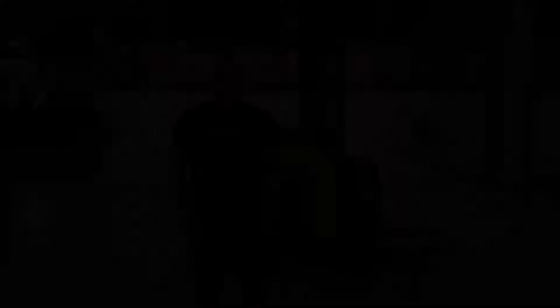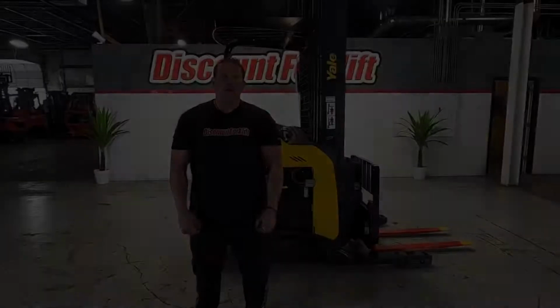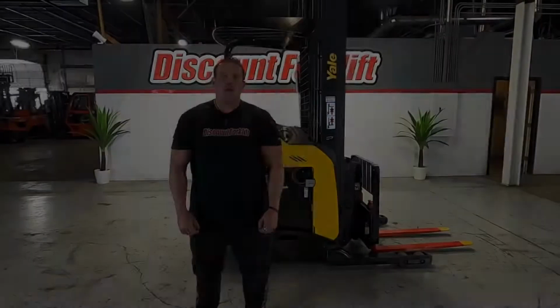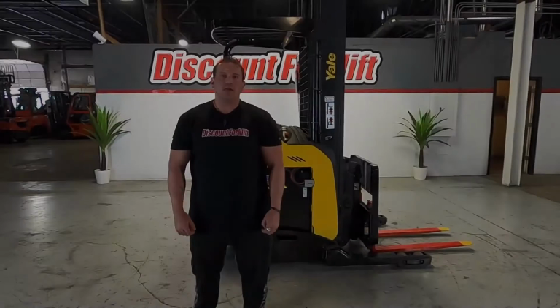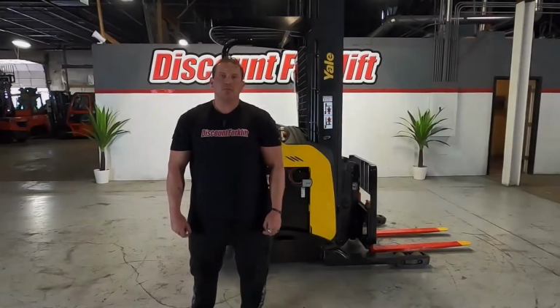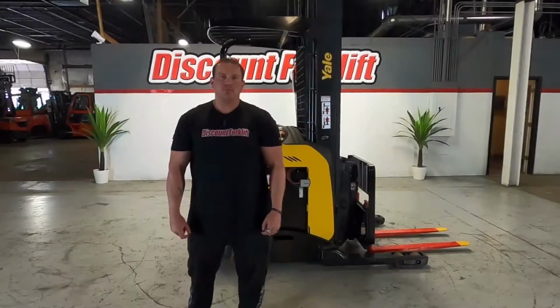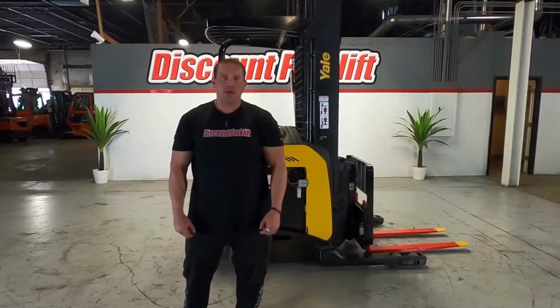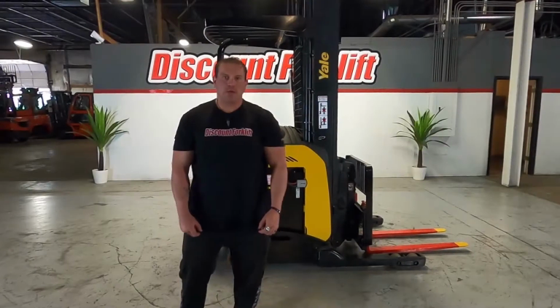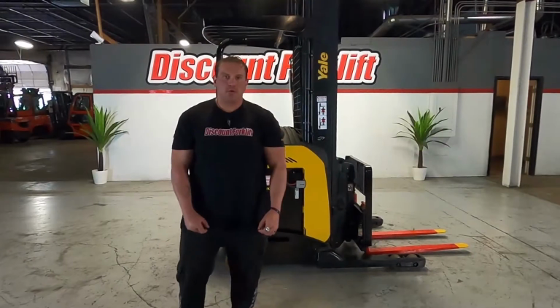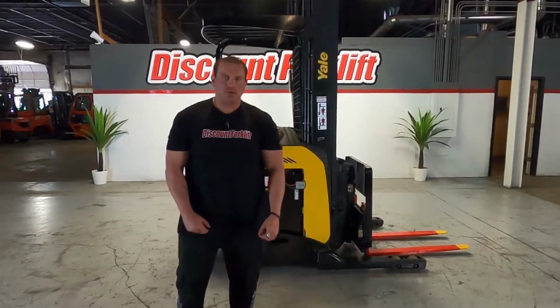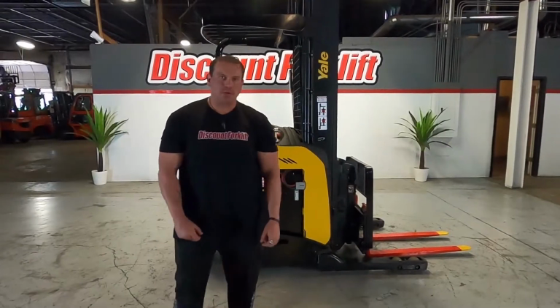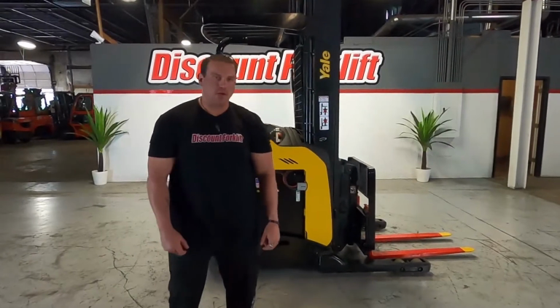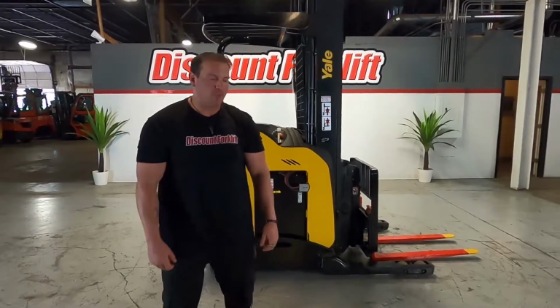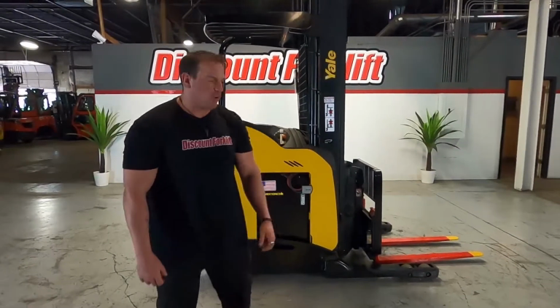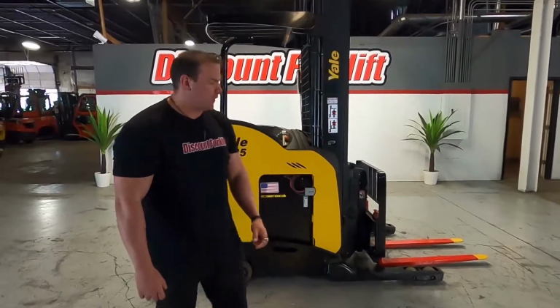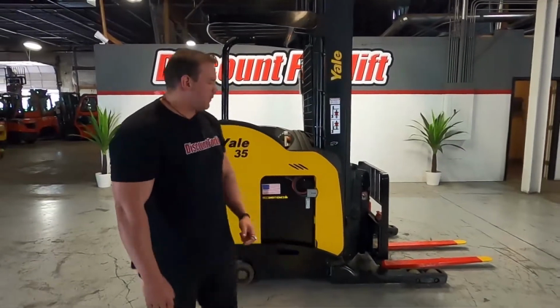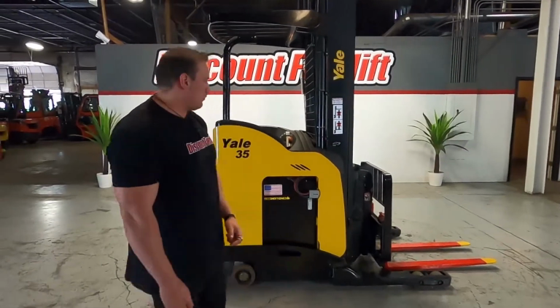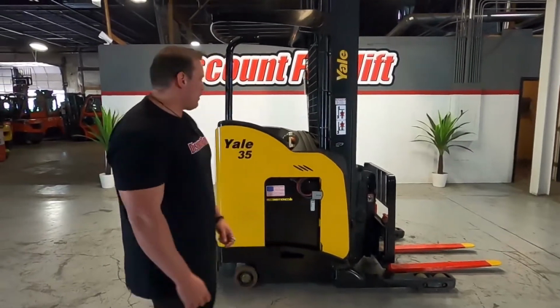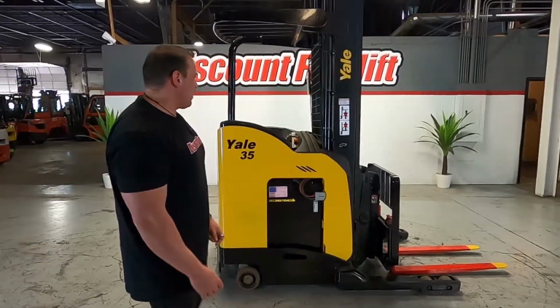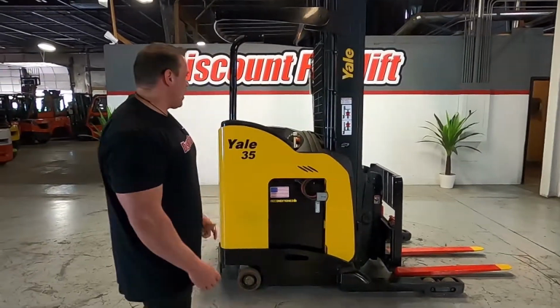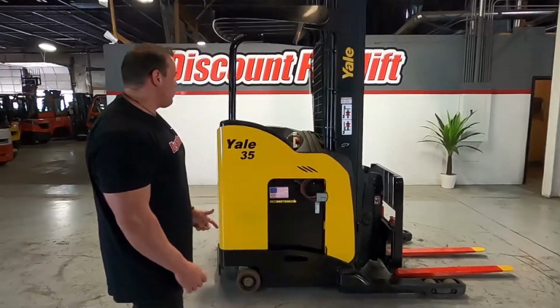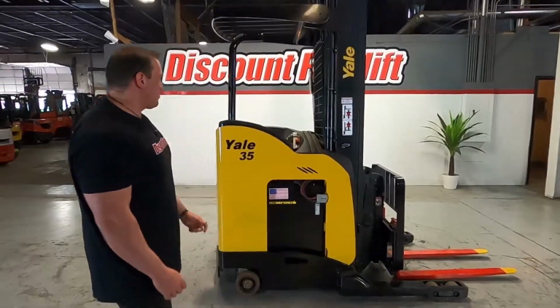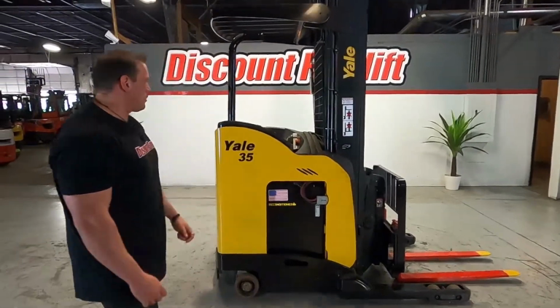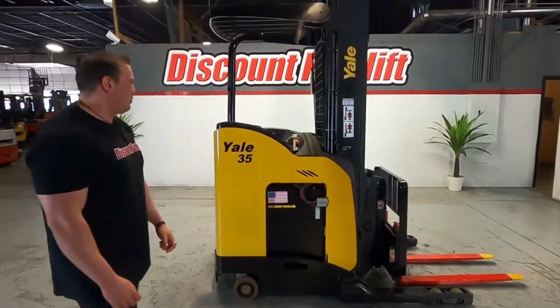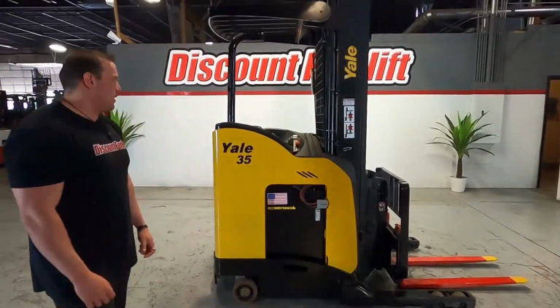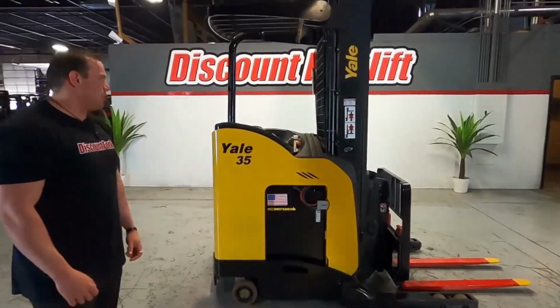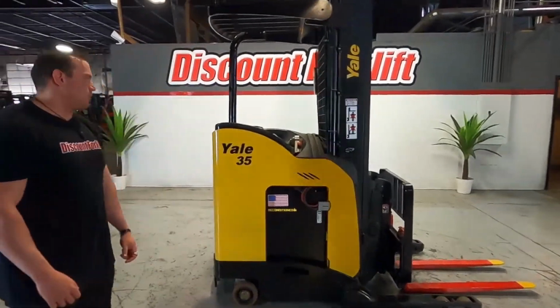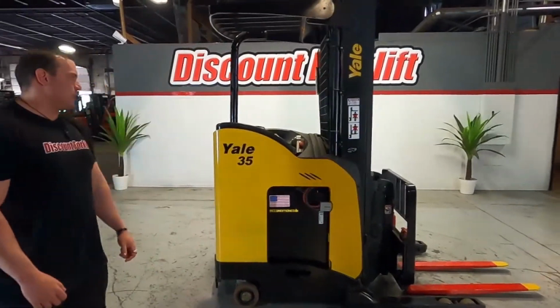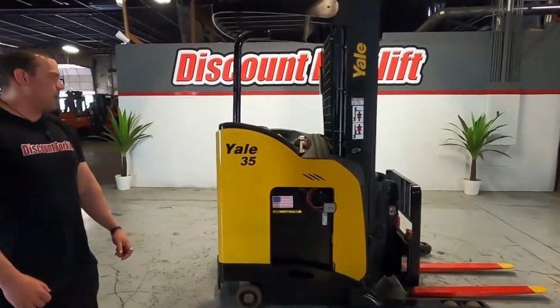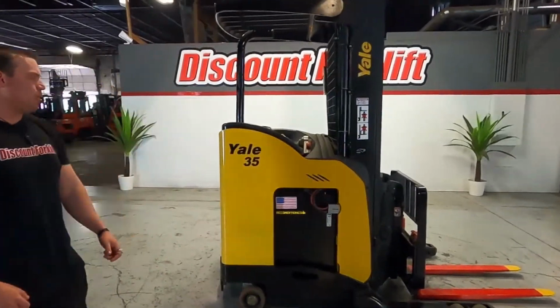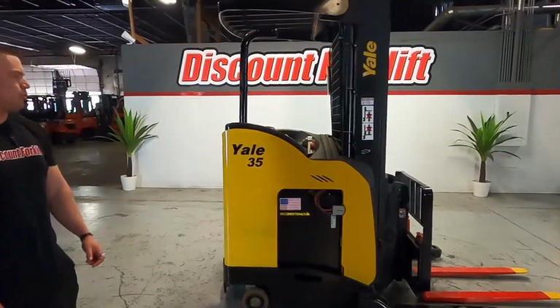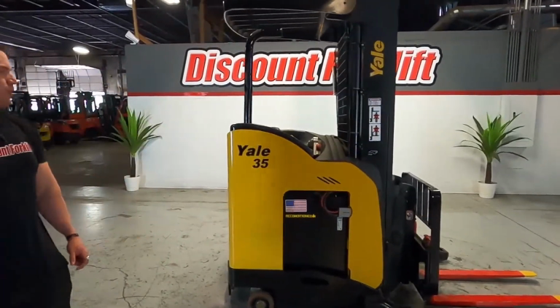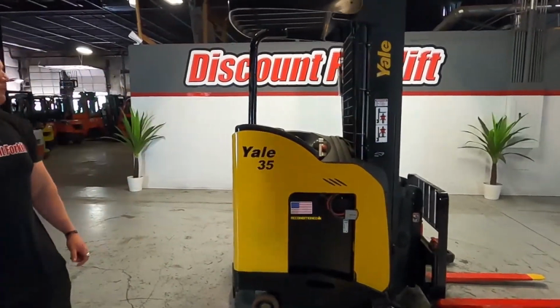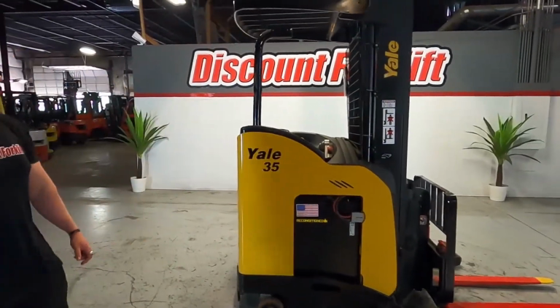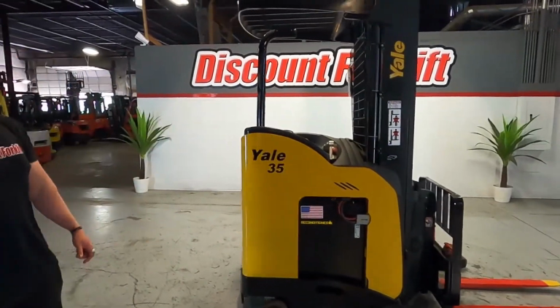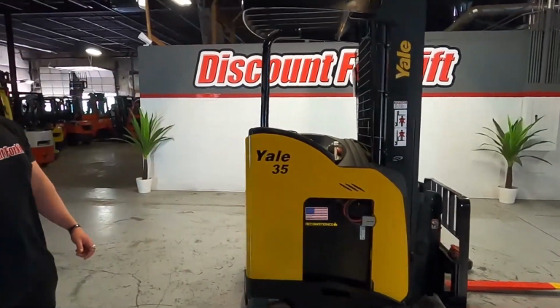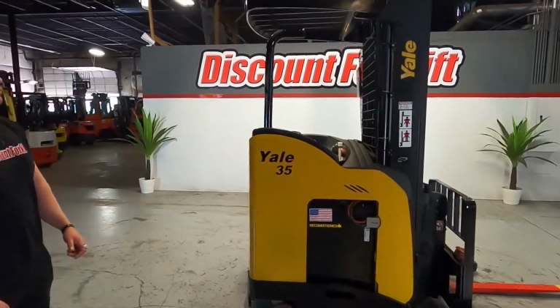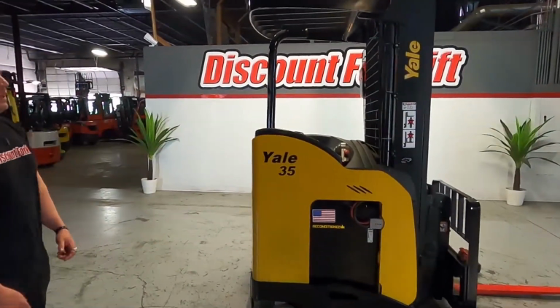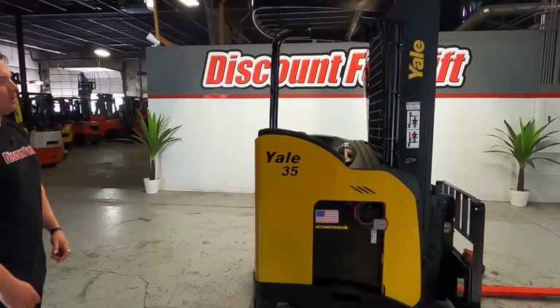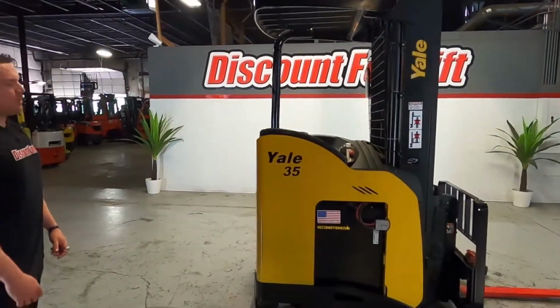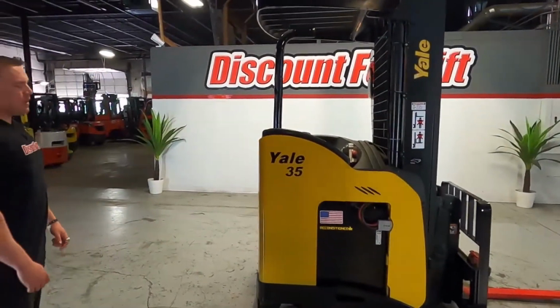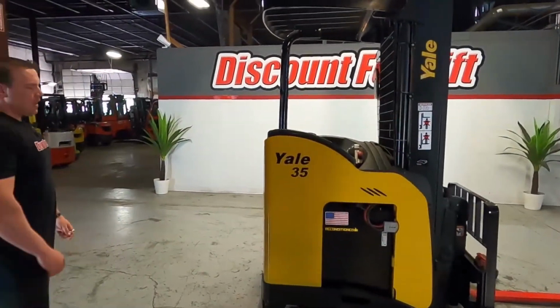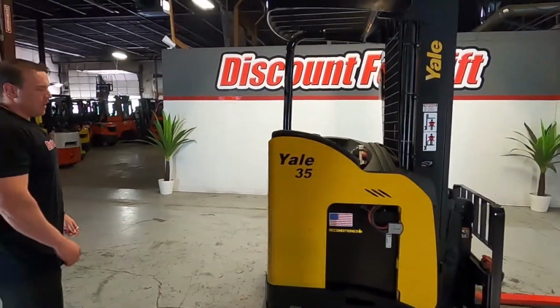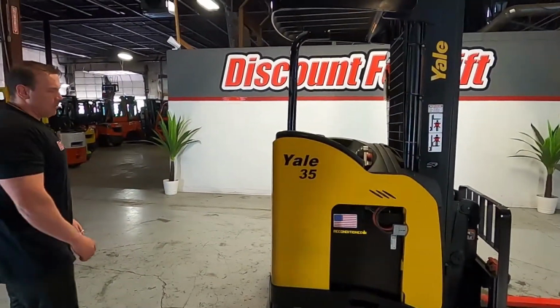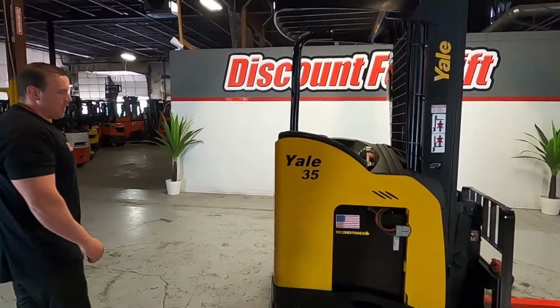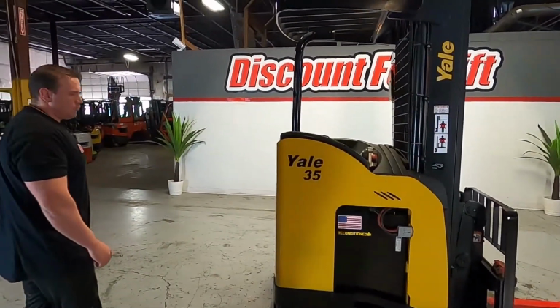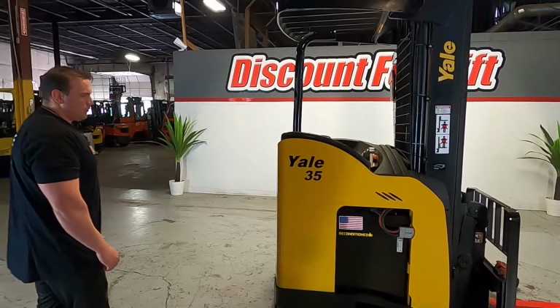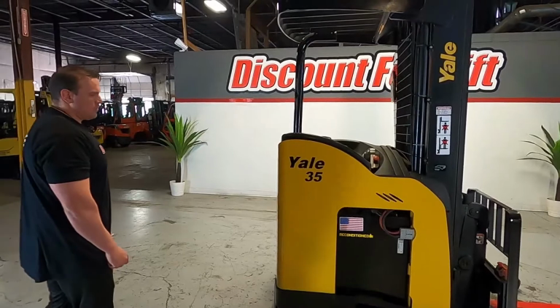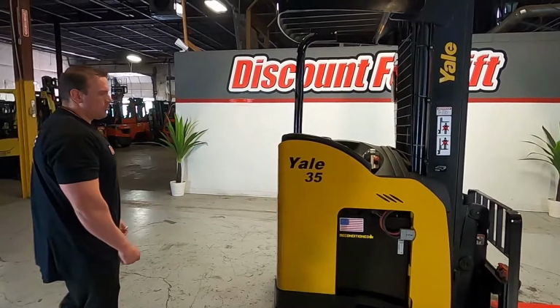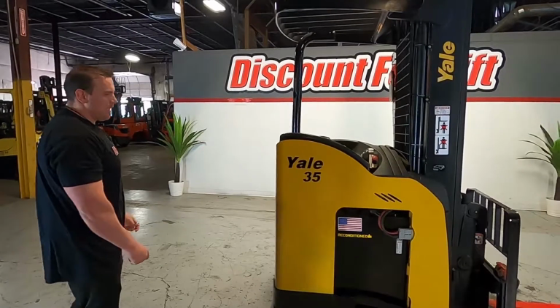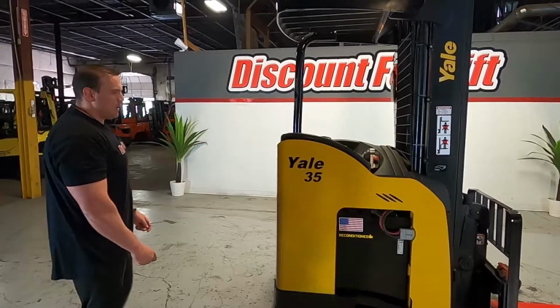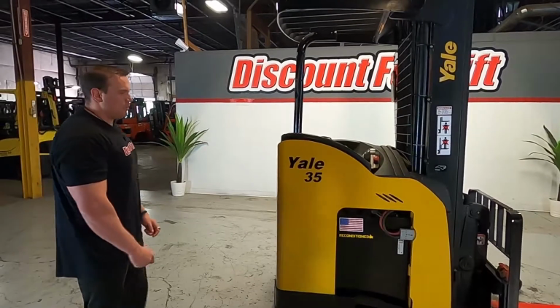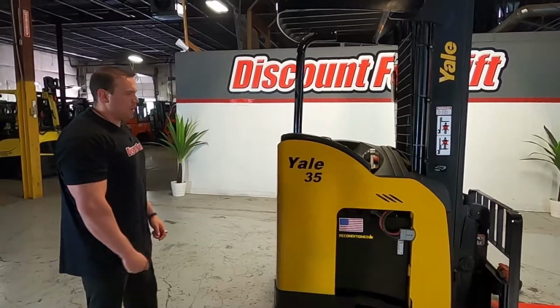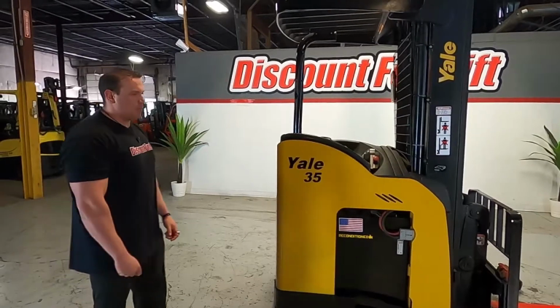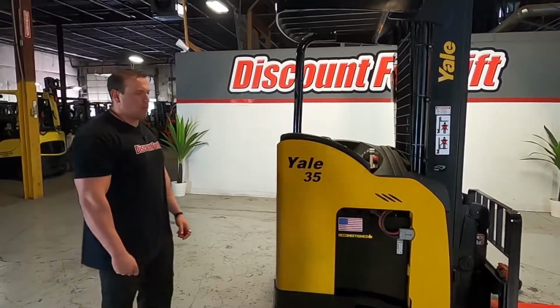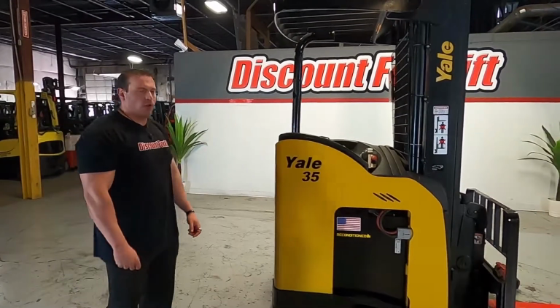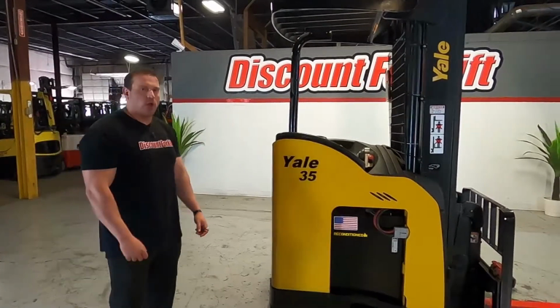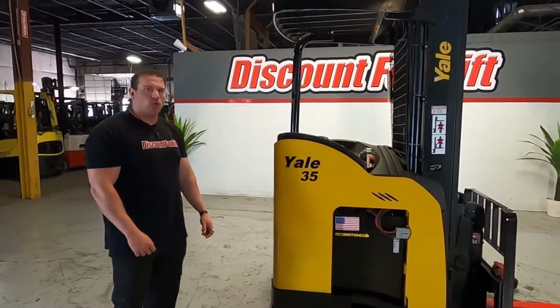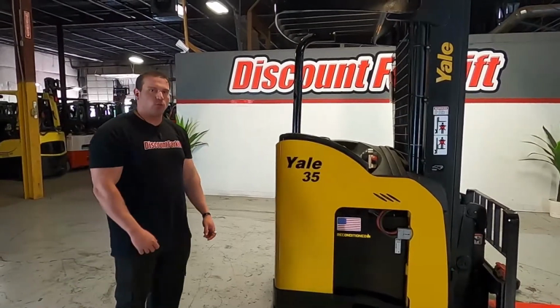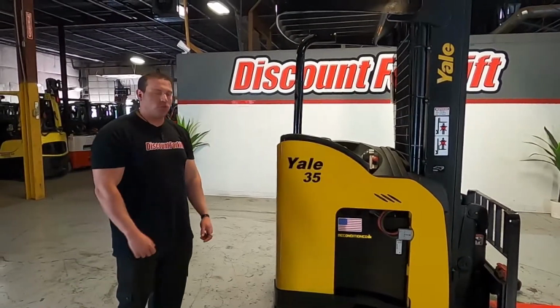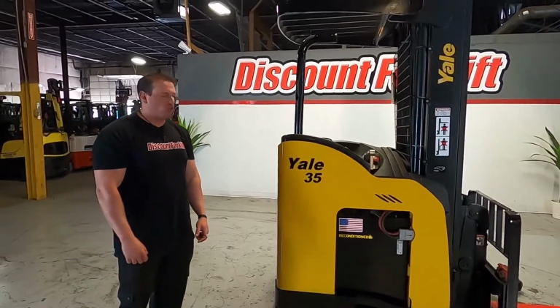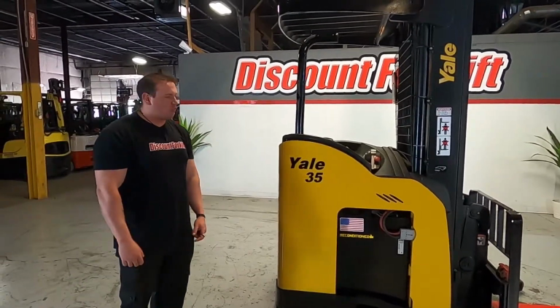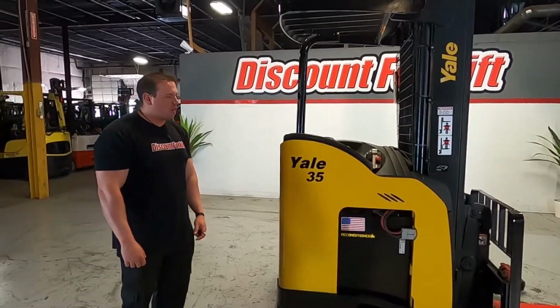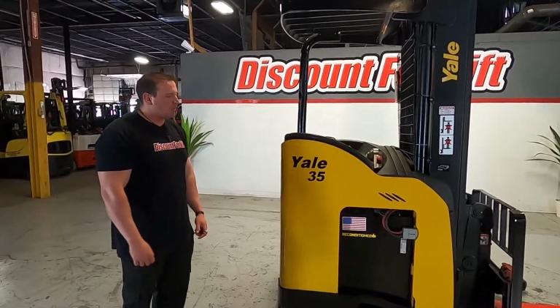Hey guys, Mike here with Discount Forklift. Right behind me is going to be your Yale 3,500 pound electric stand-up narrow-outreach truck.